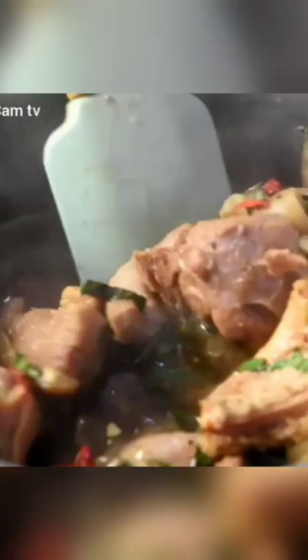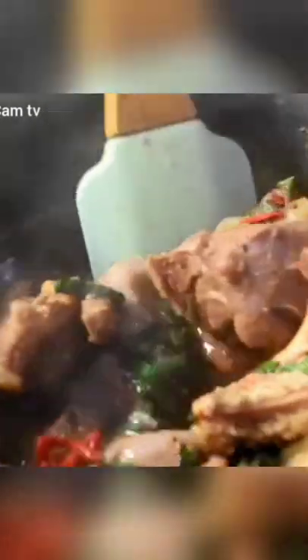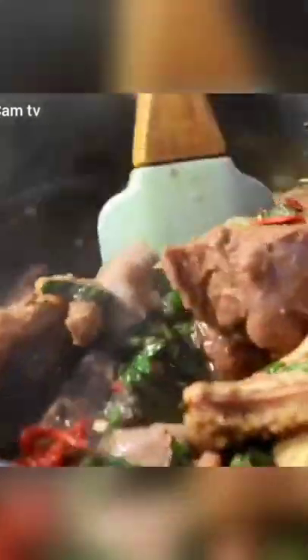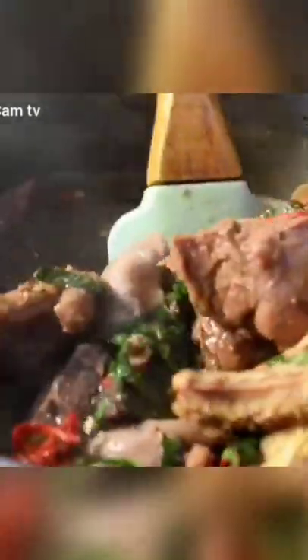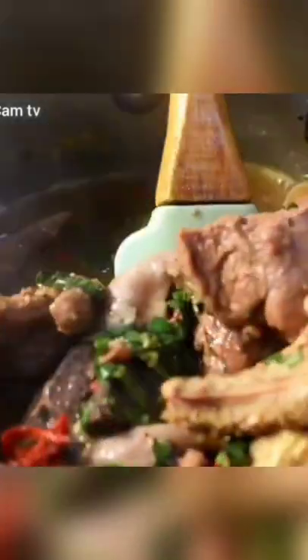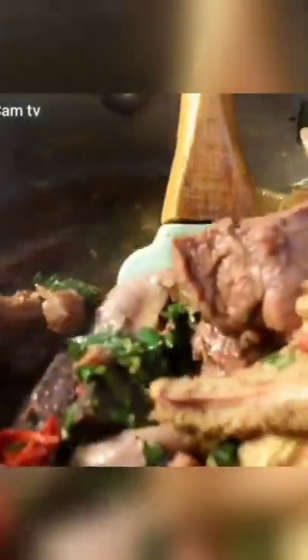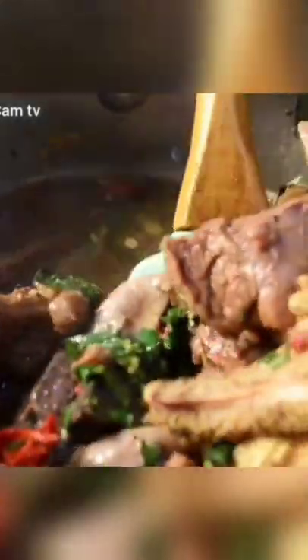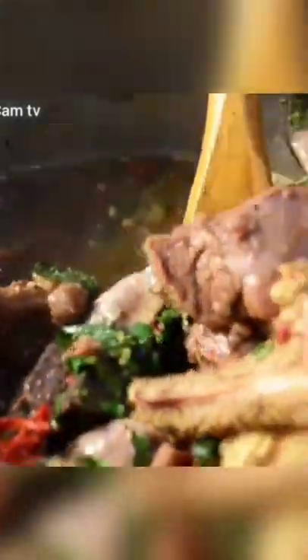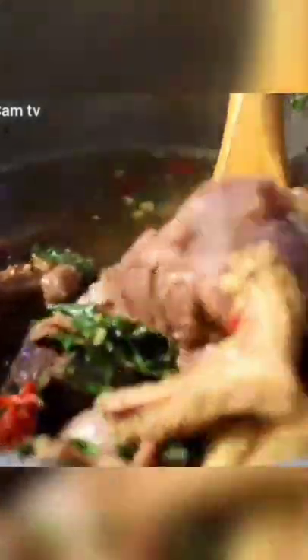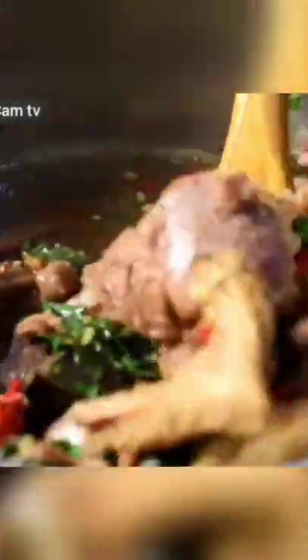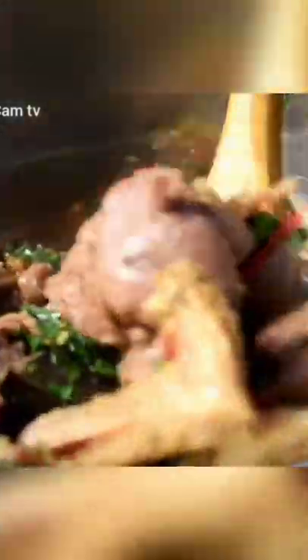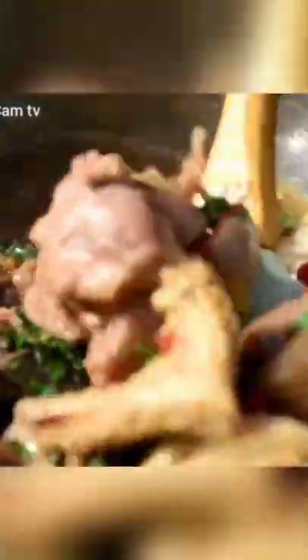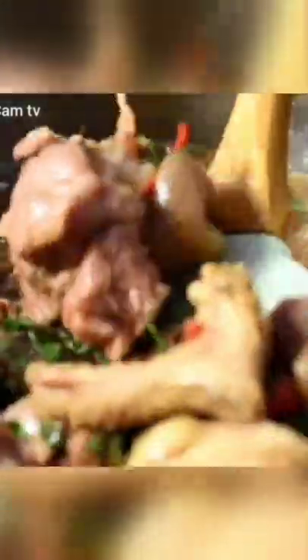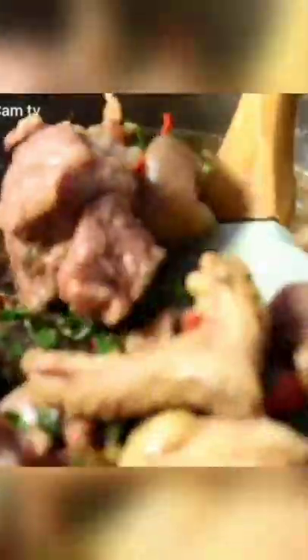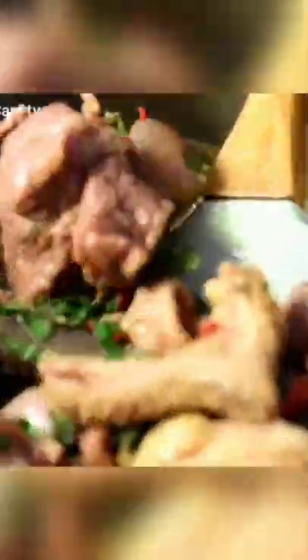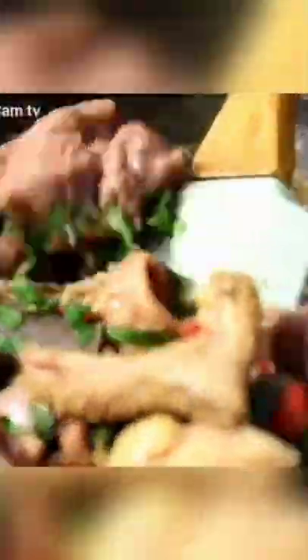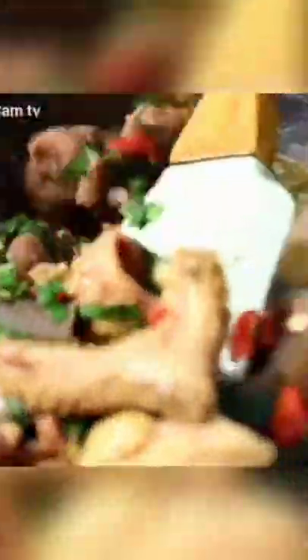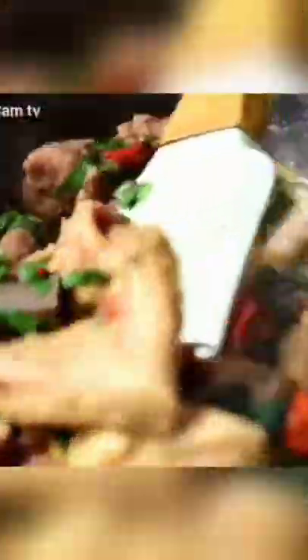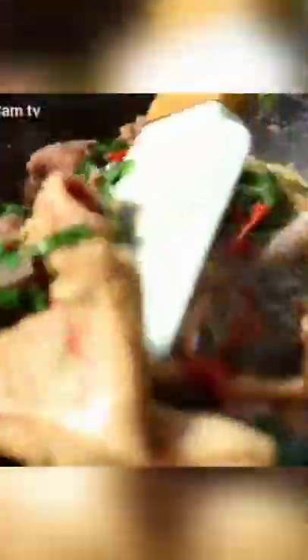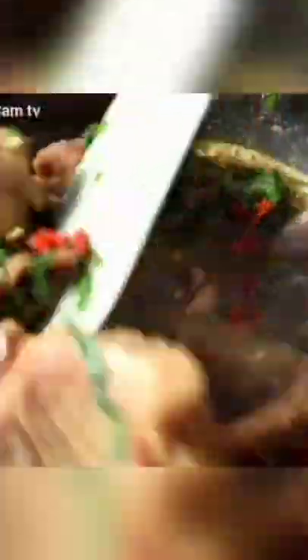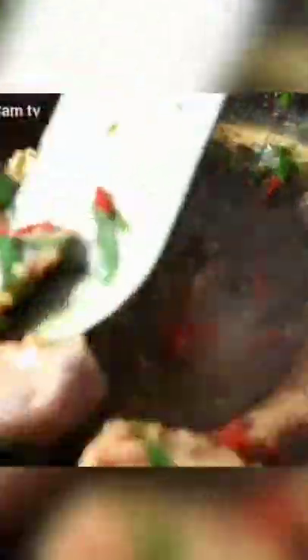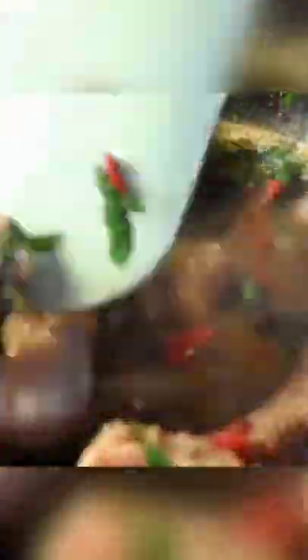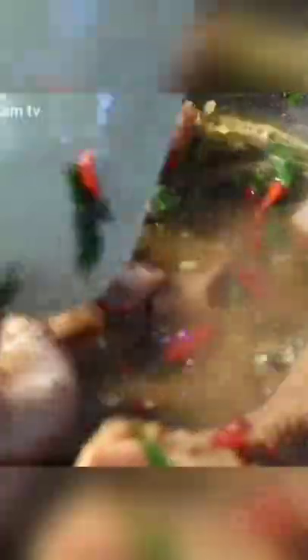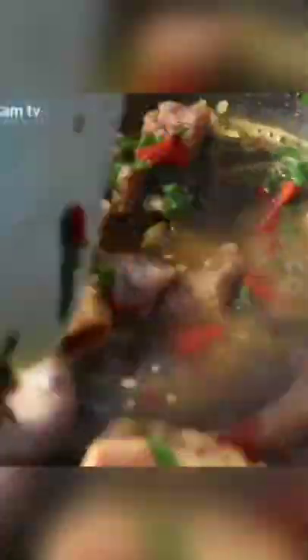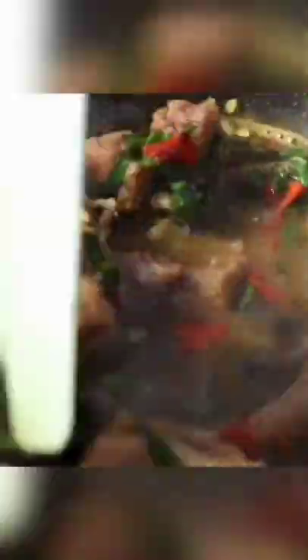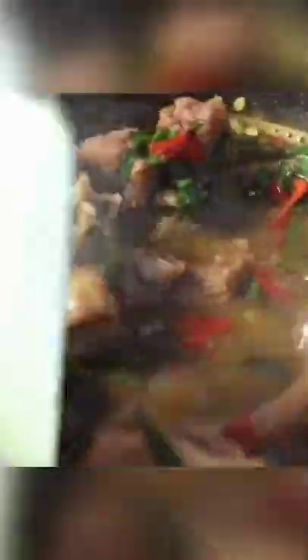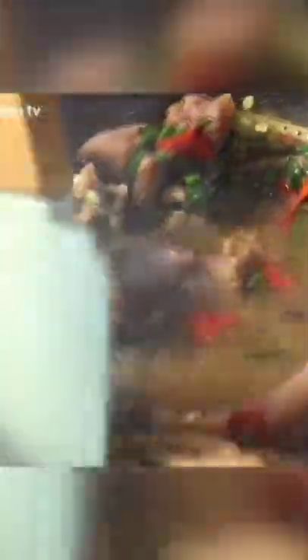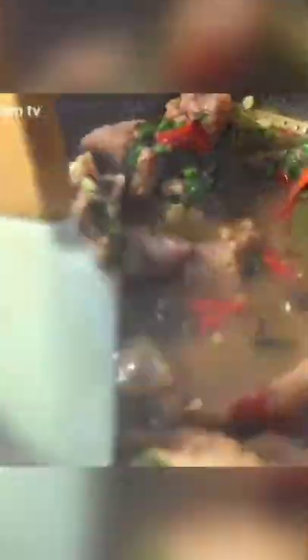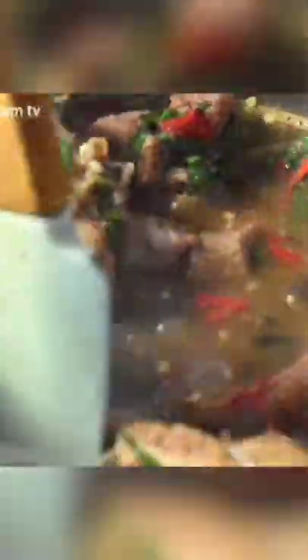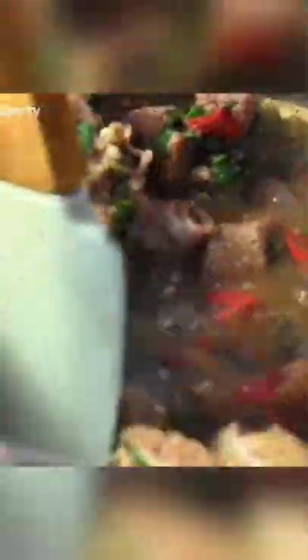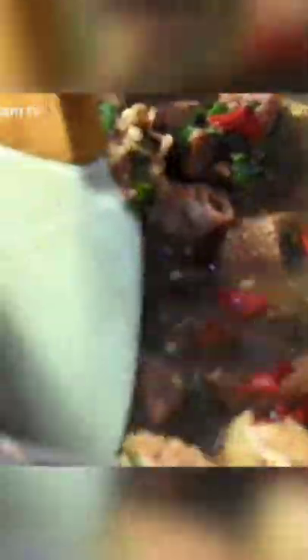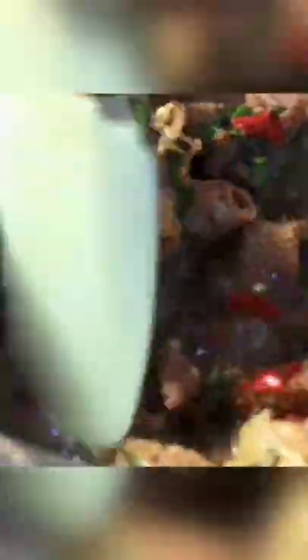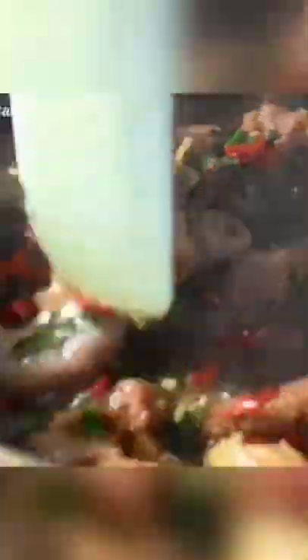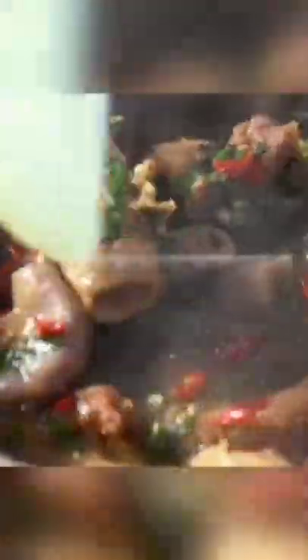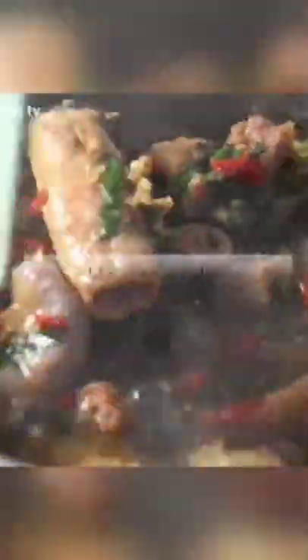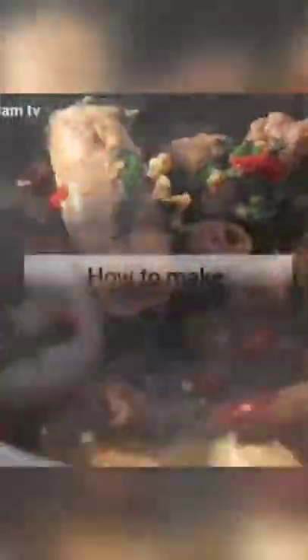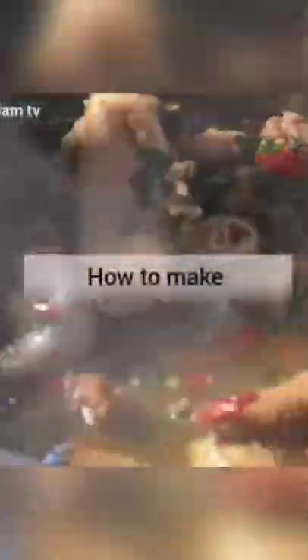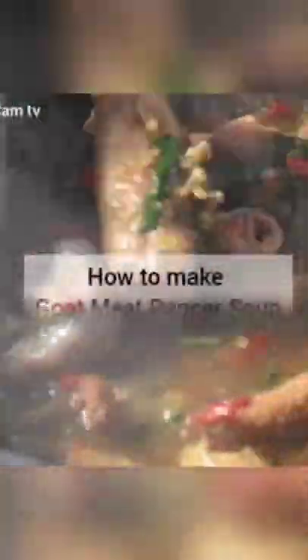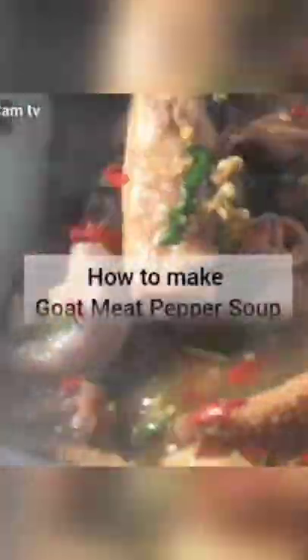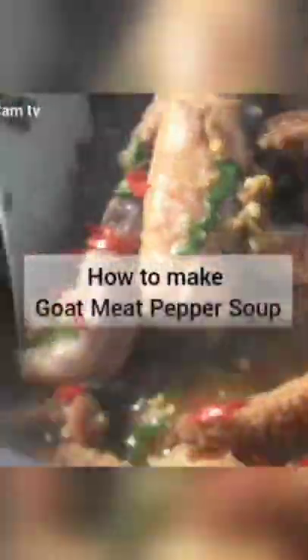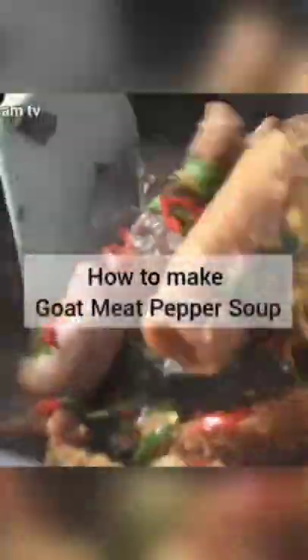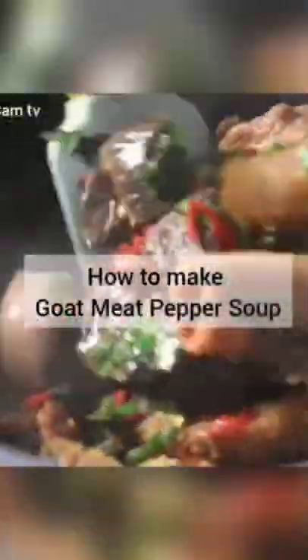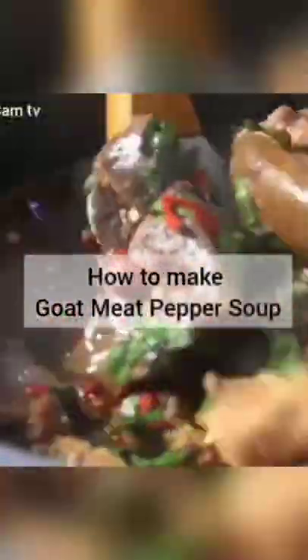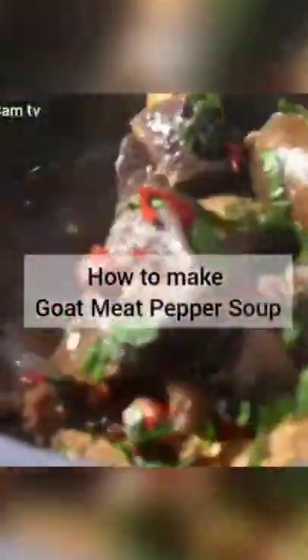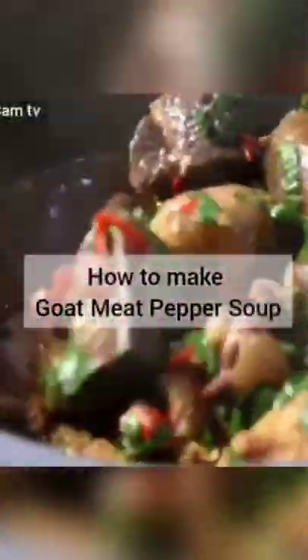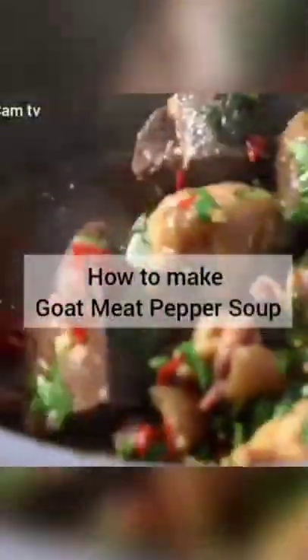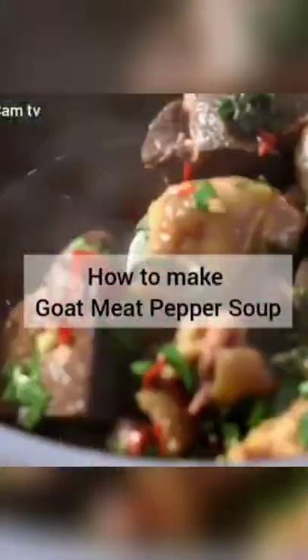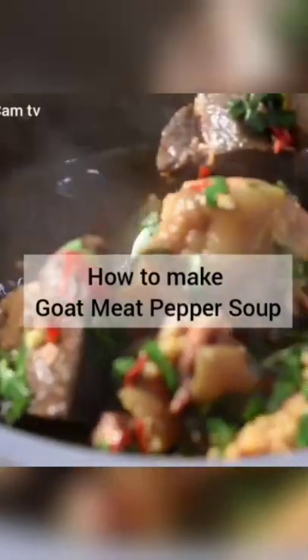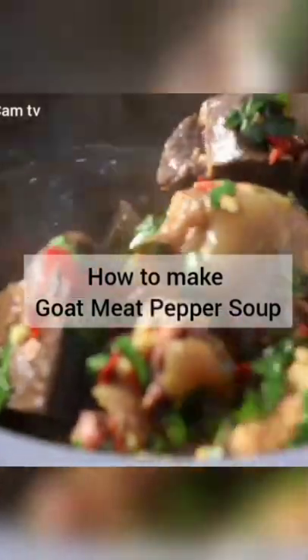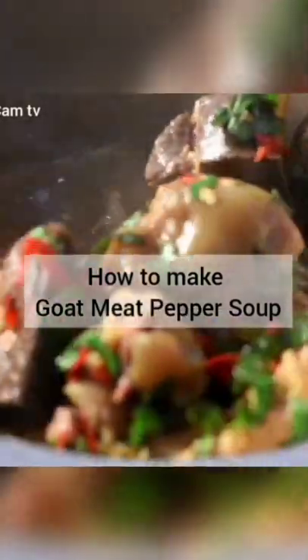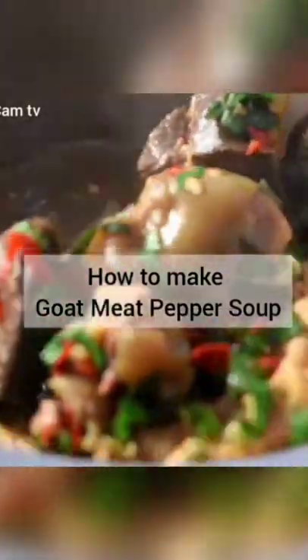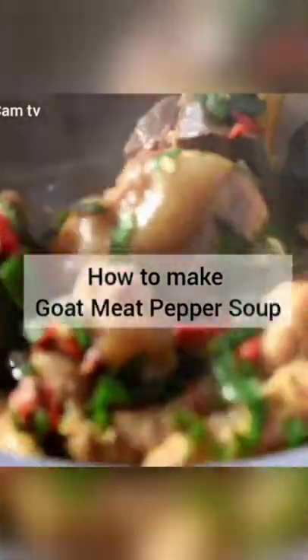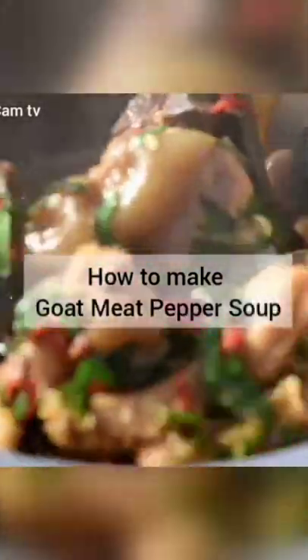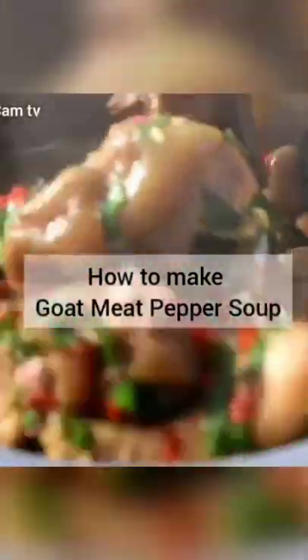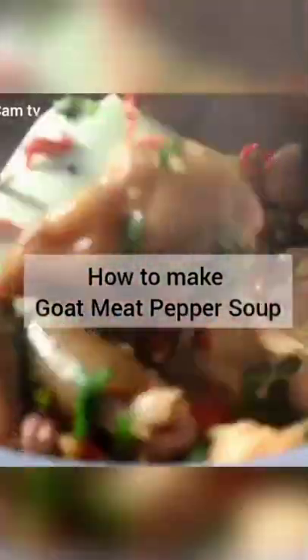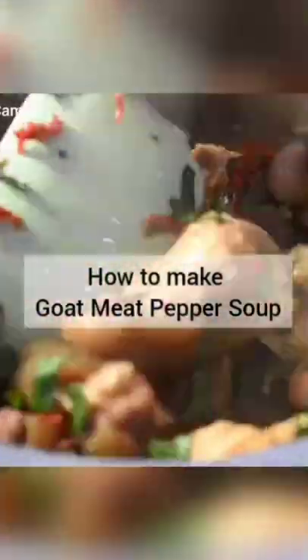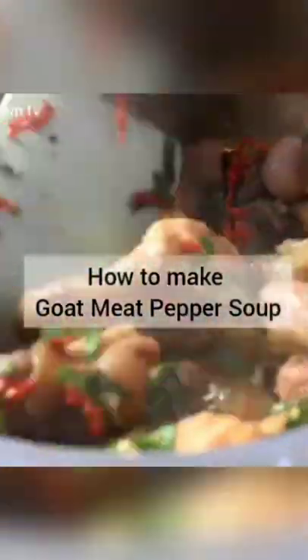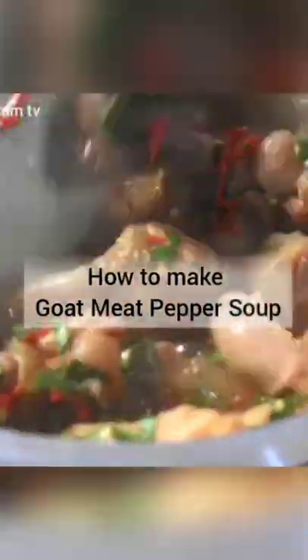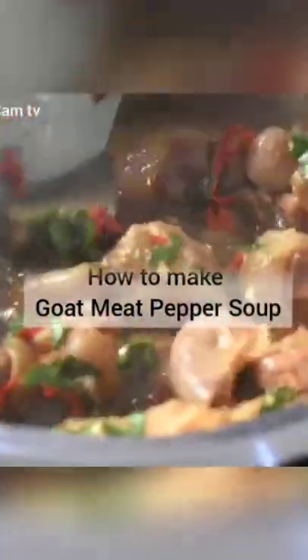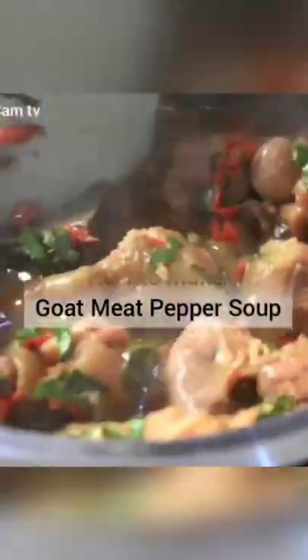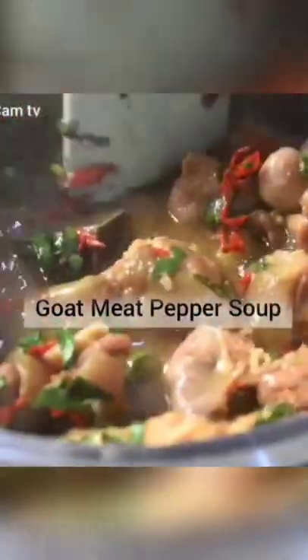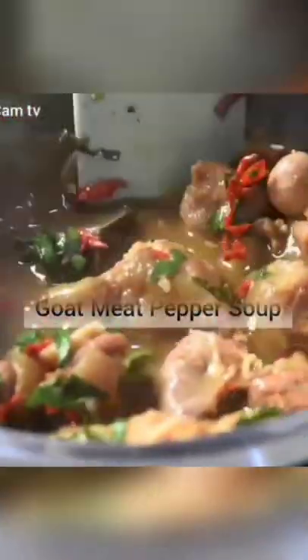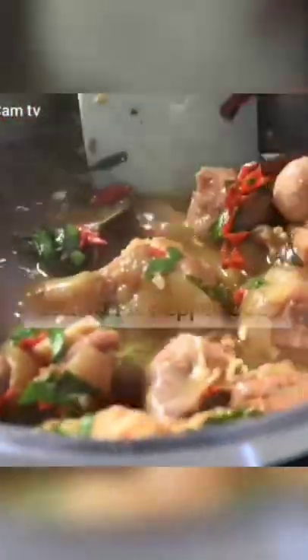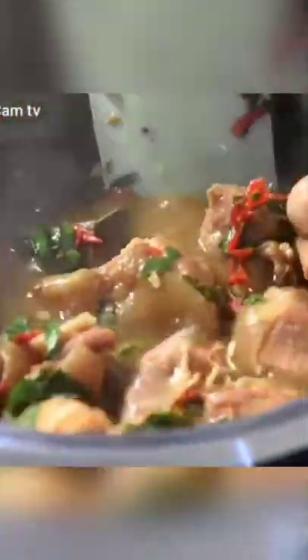Hi! In this video I'll be making goat meat pepper soup using my cam seasoning pepper soup flavor.